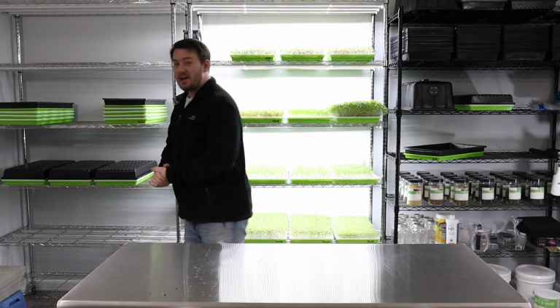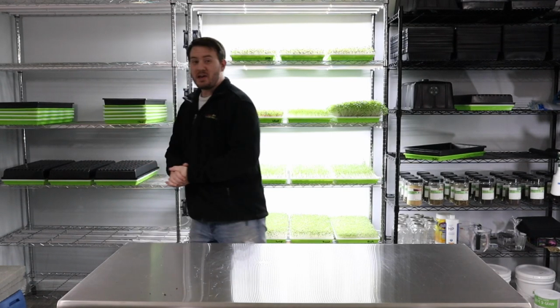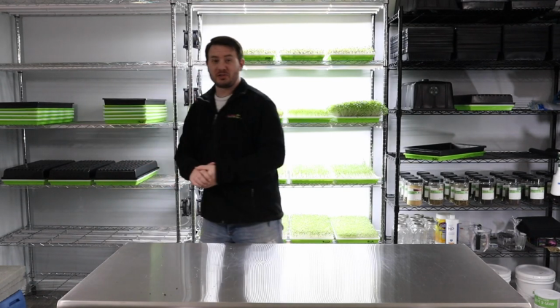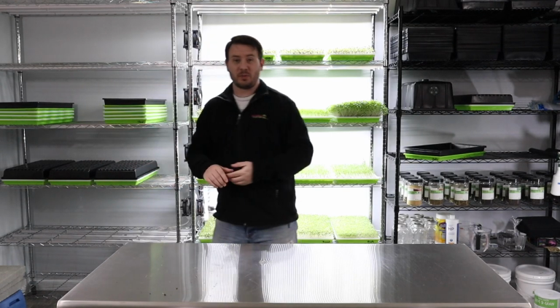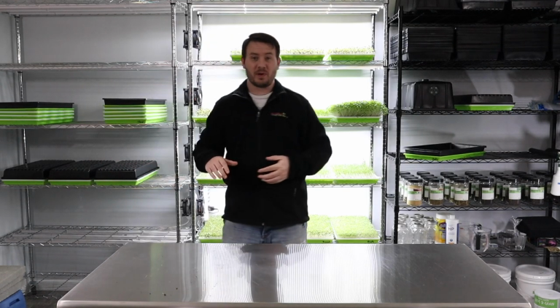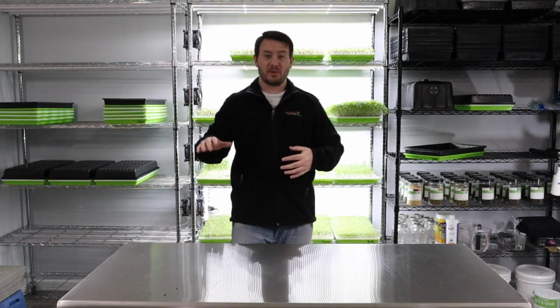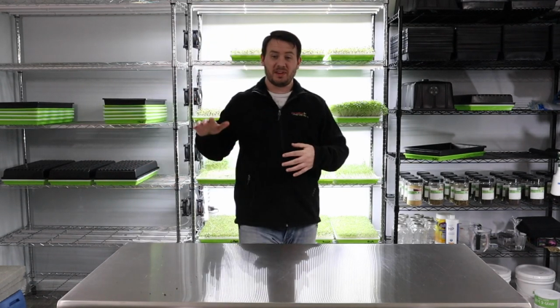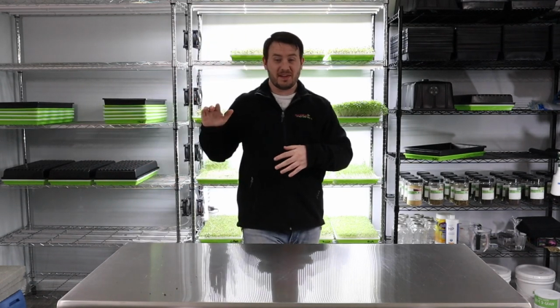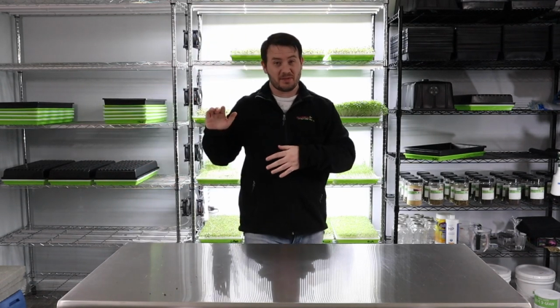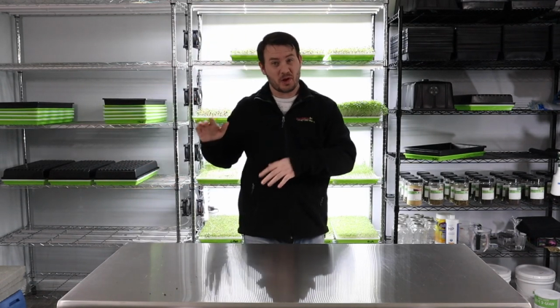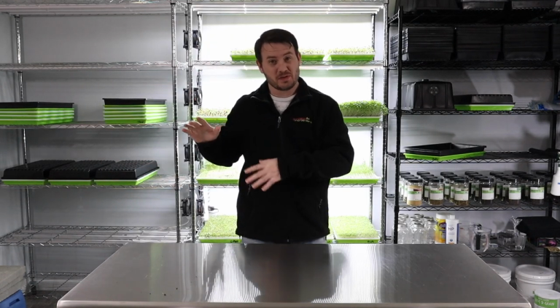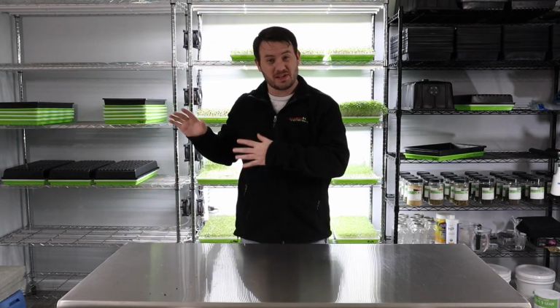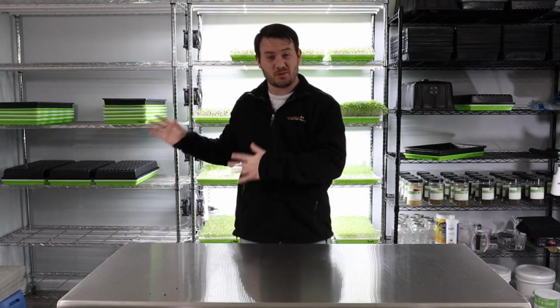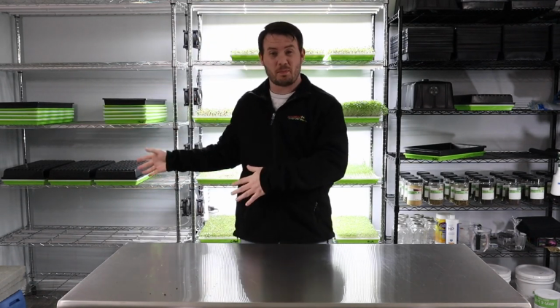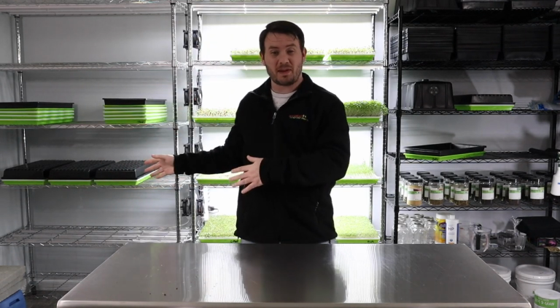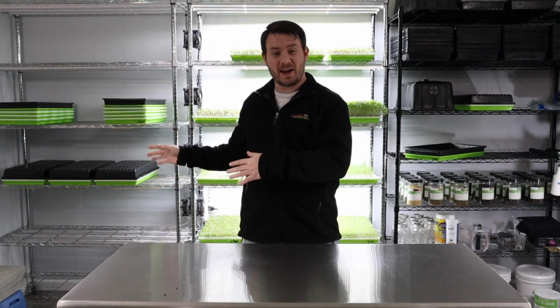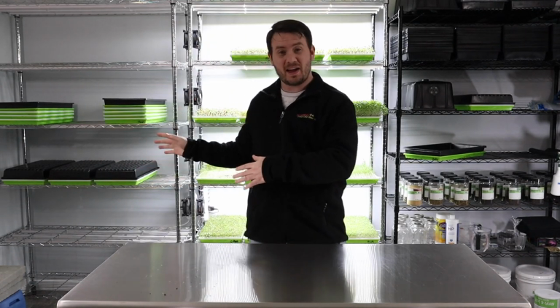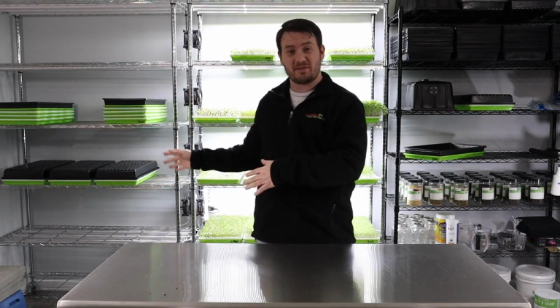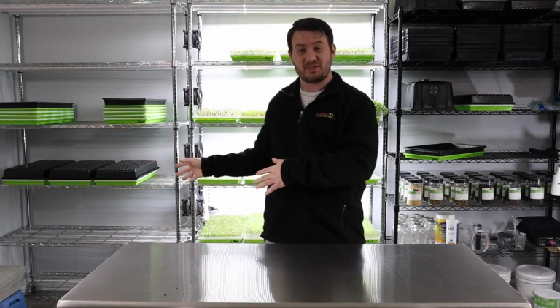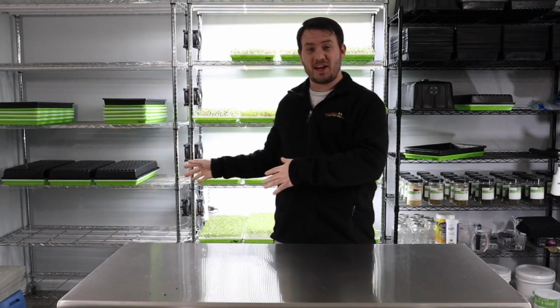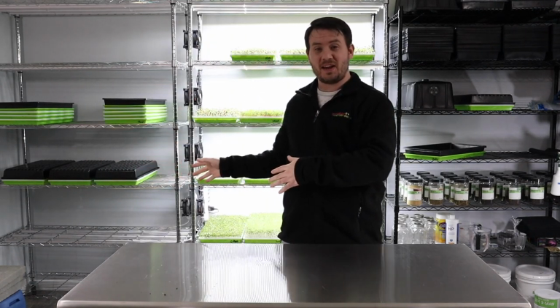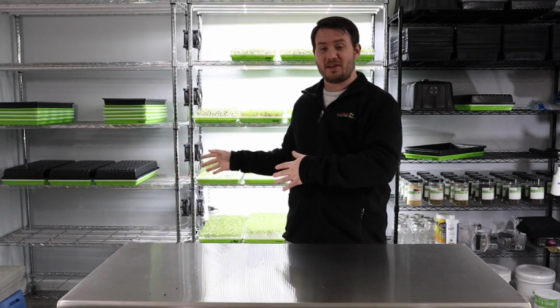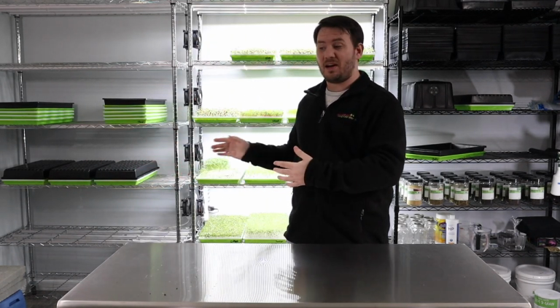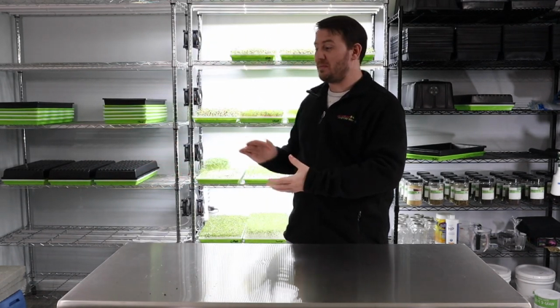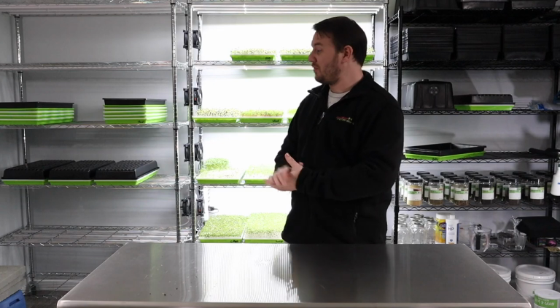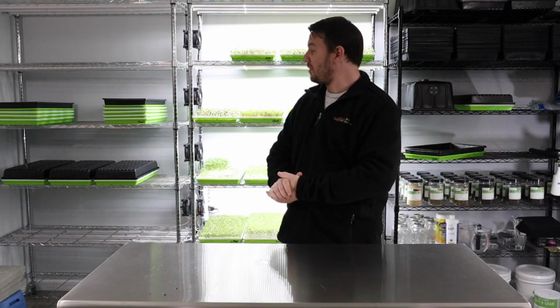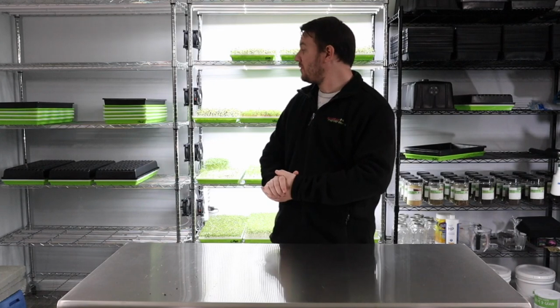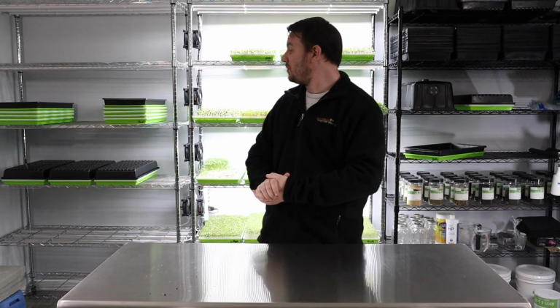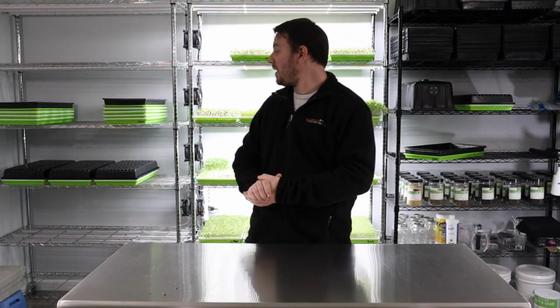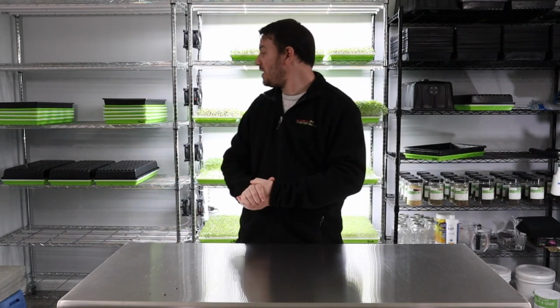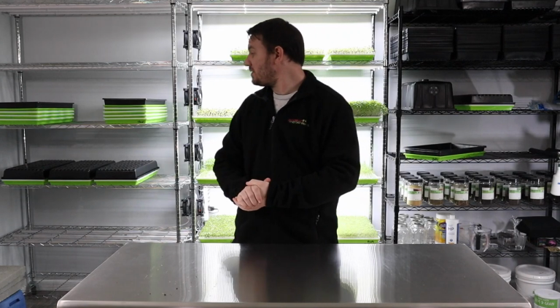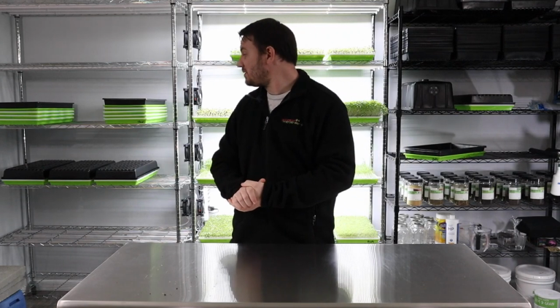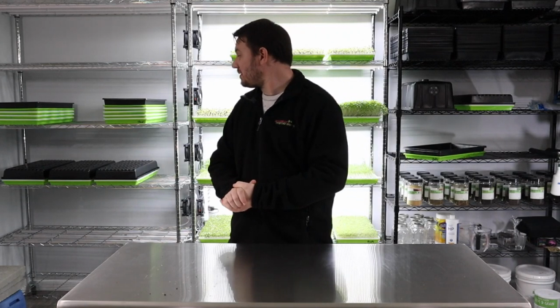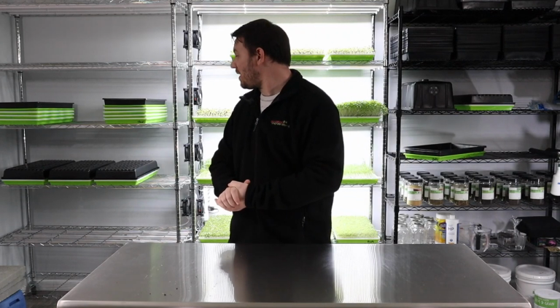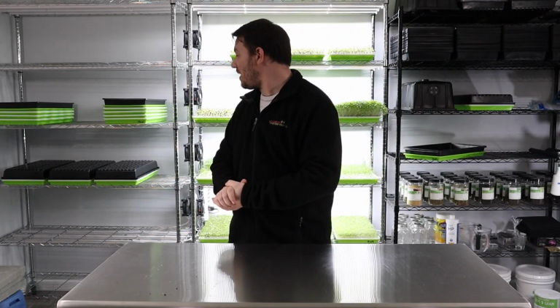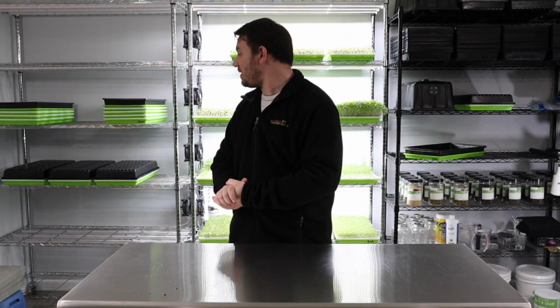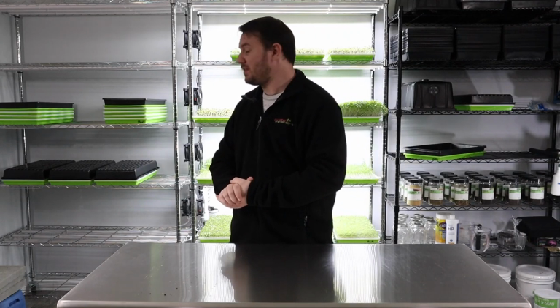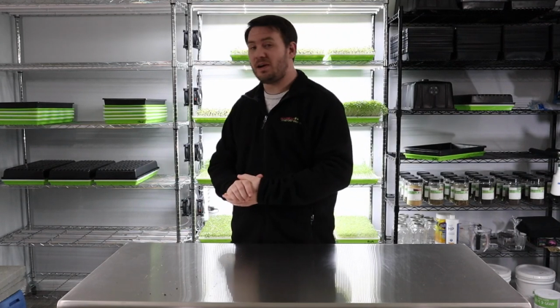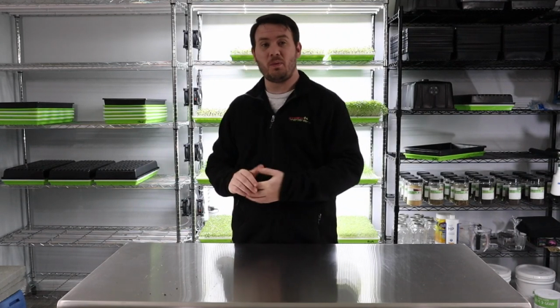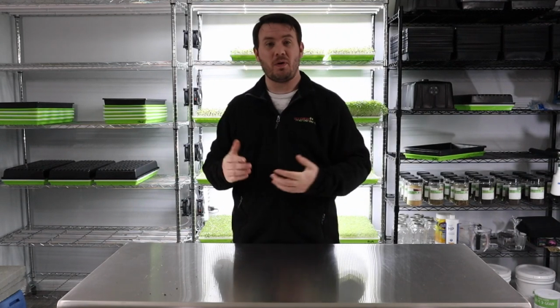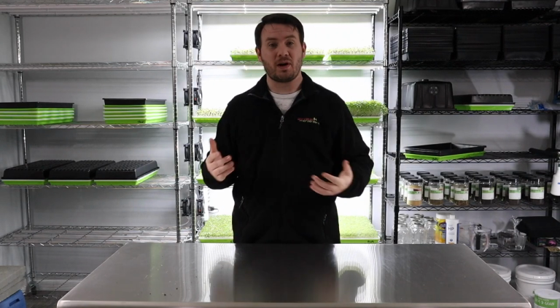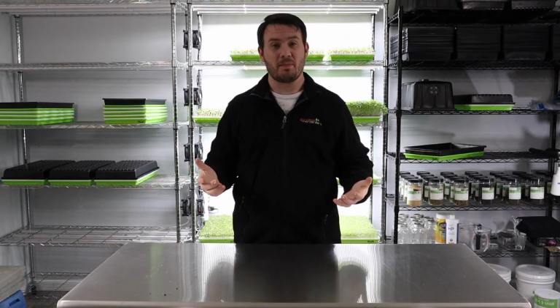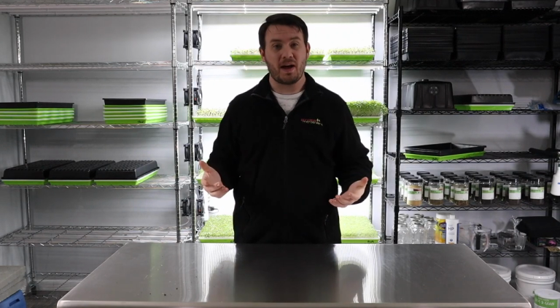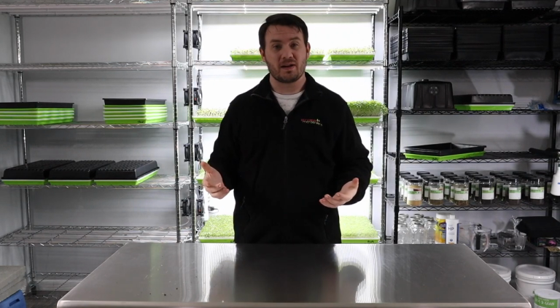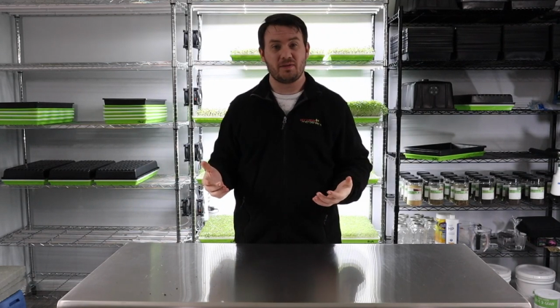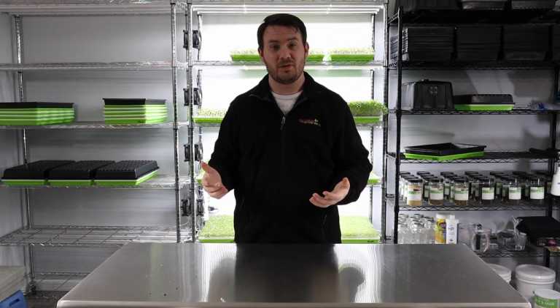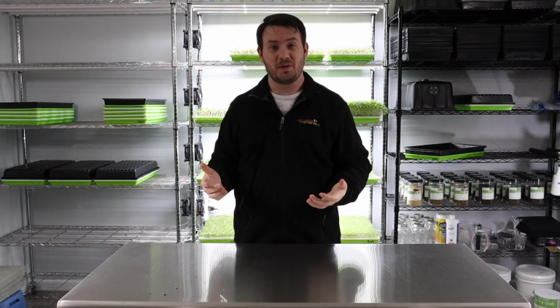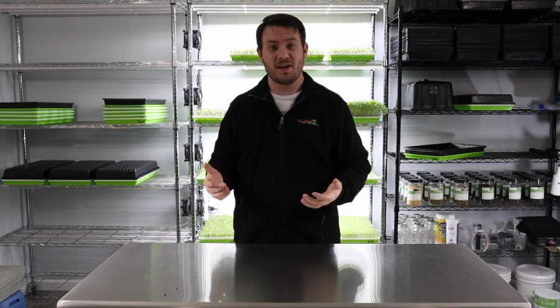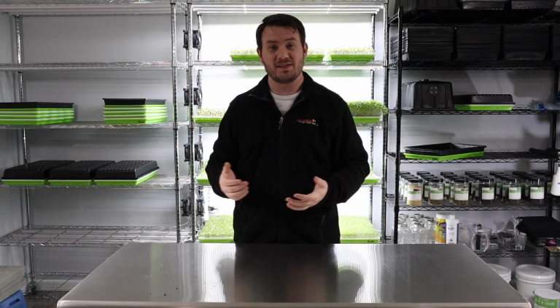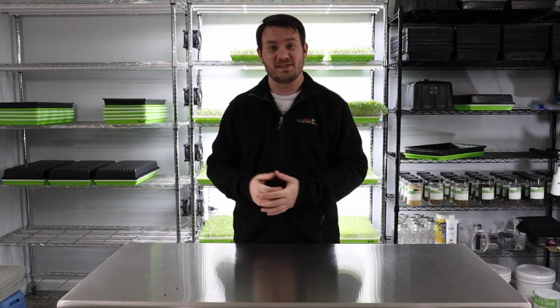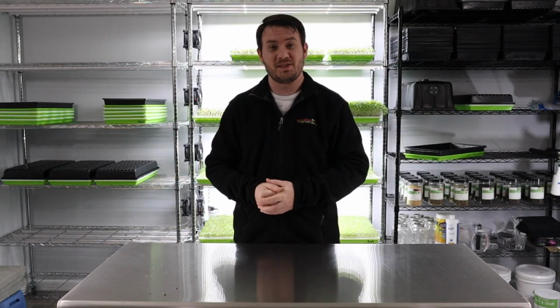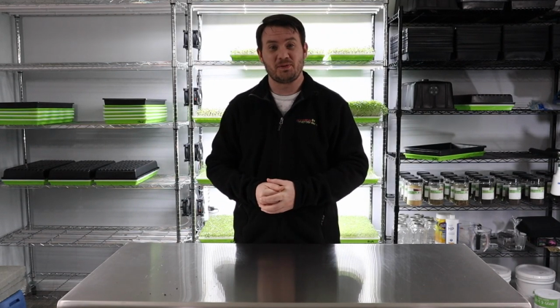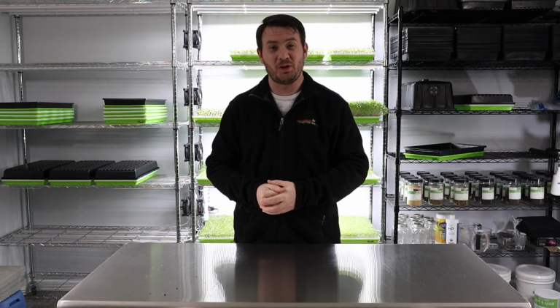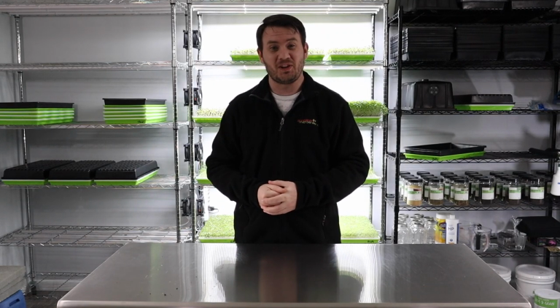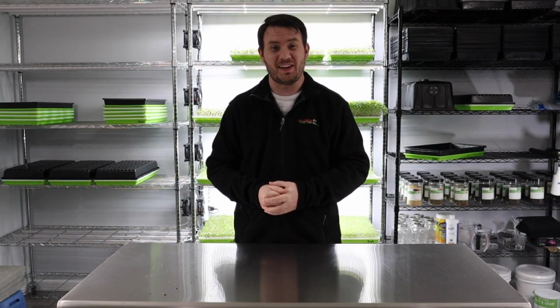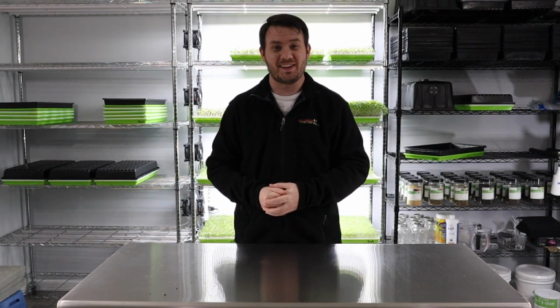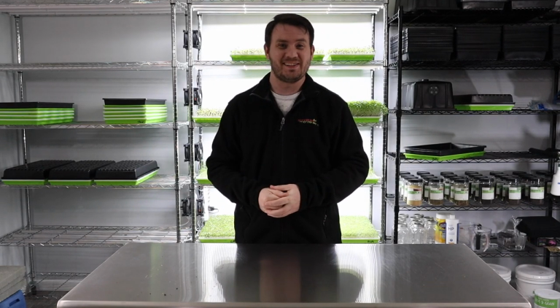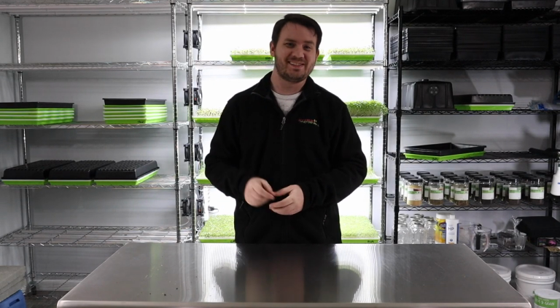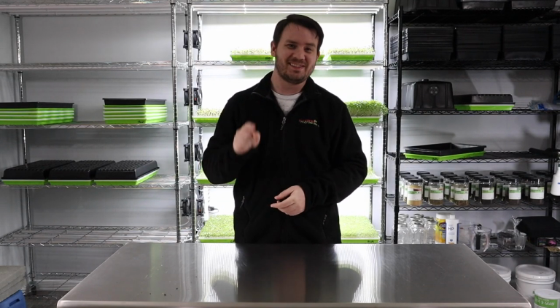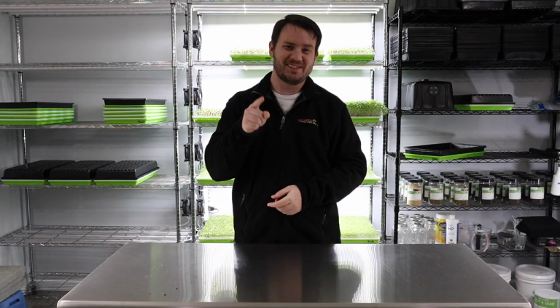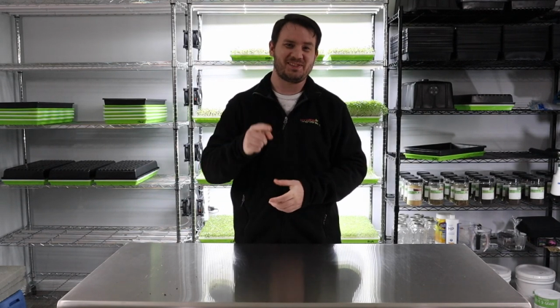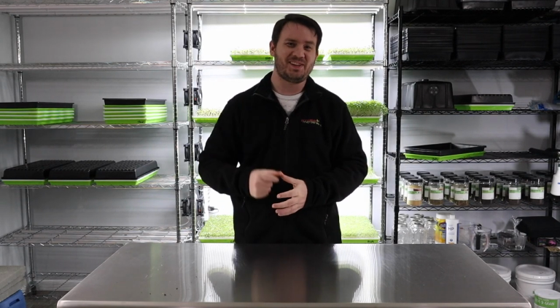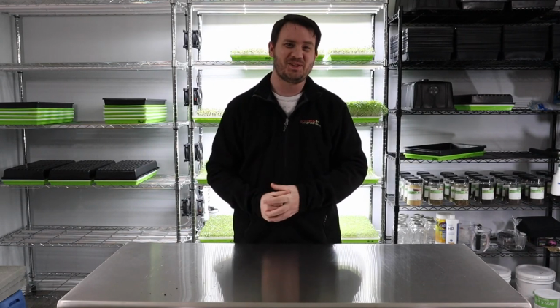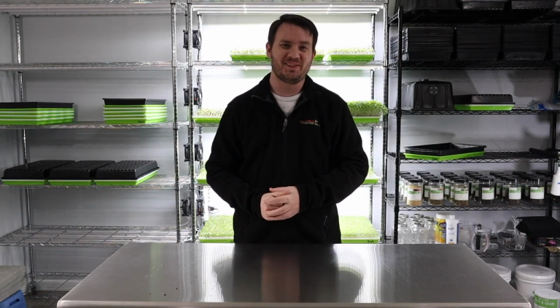We'll leave those in a blackout state for a few days and come back to see what they look like.